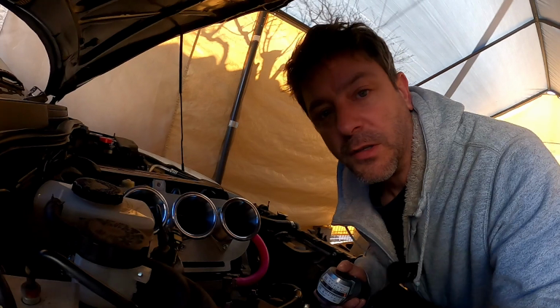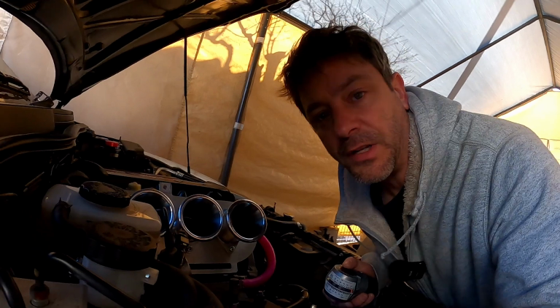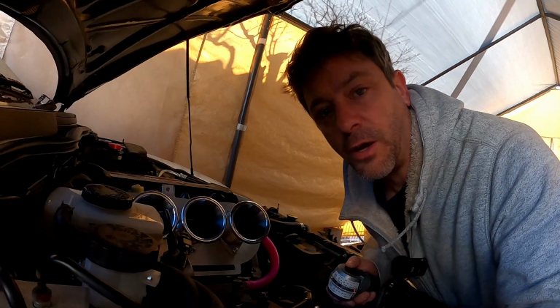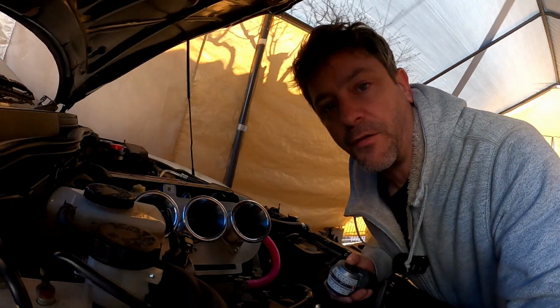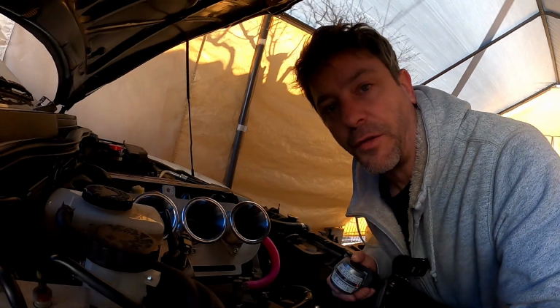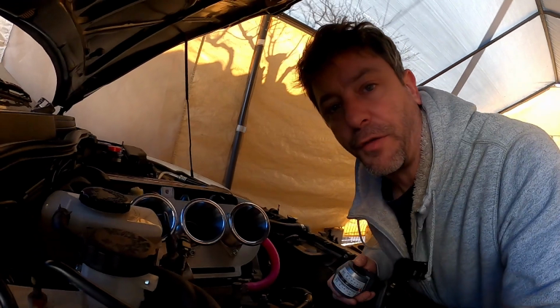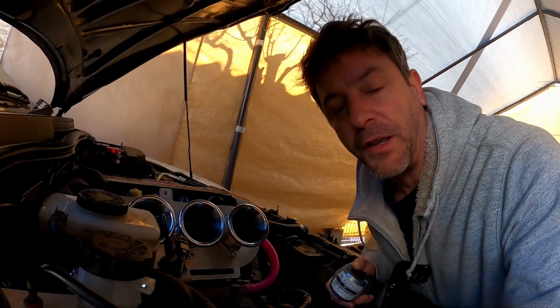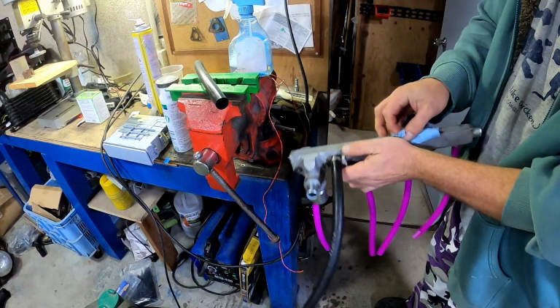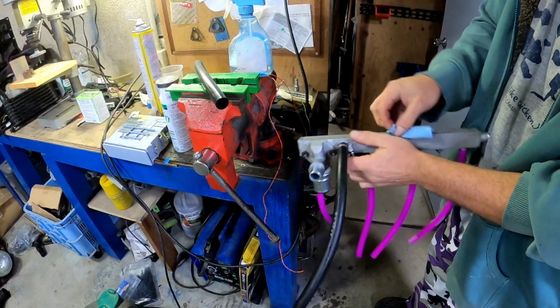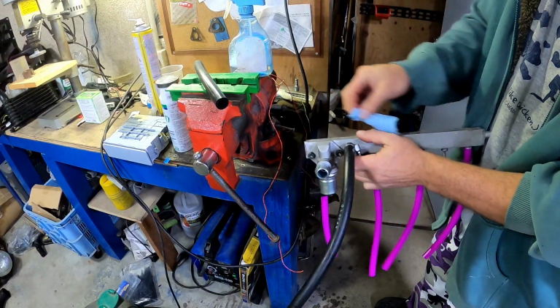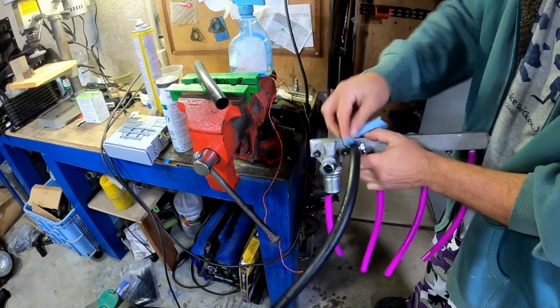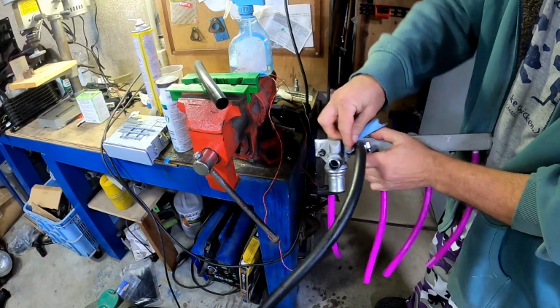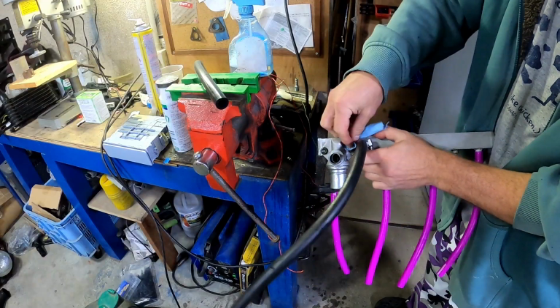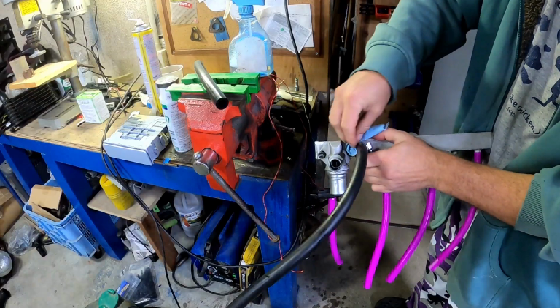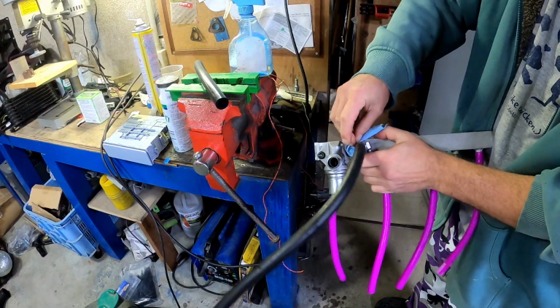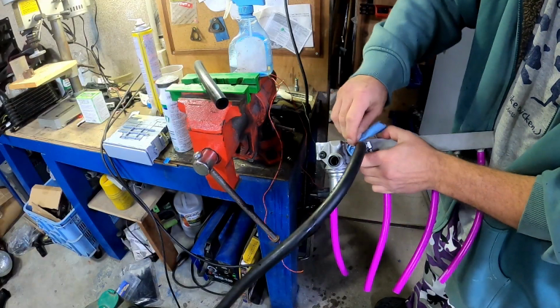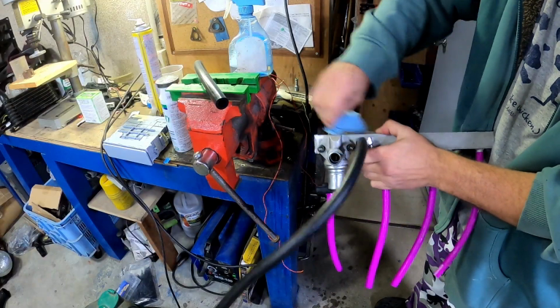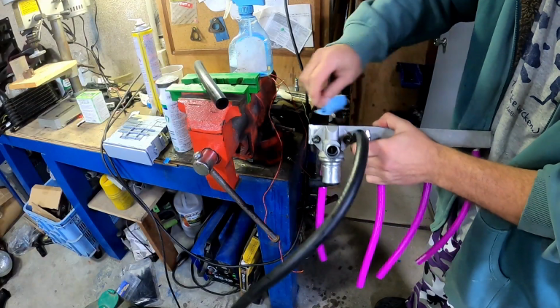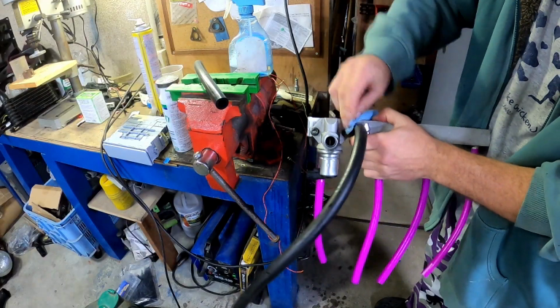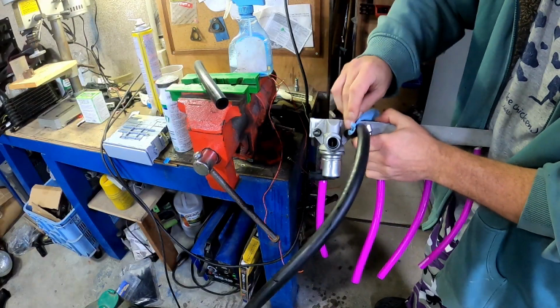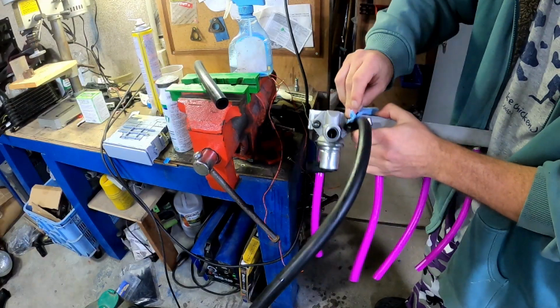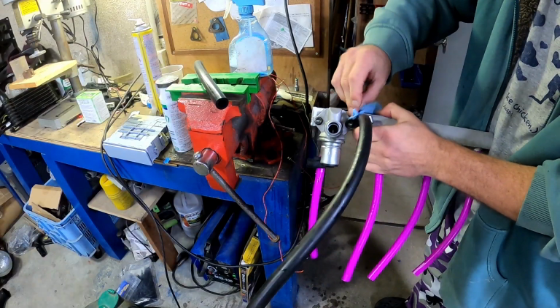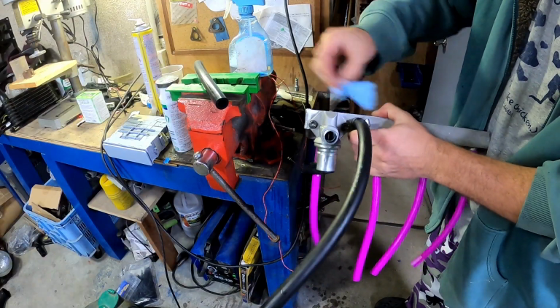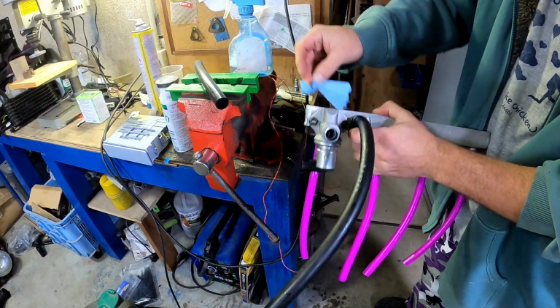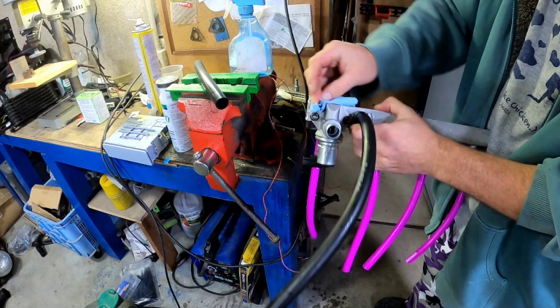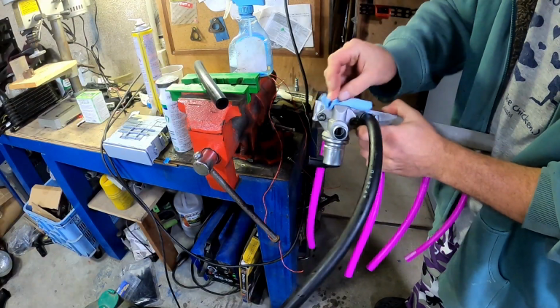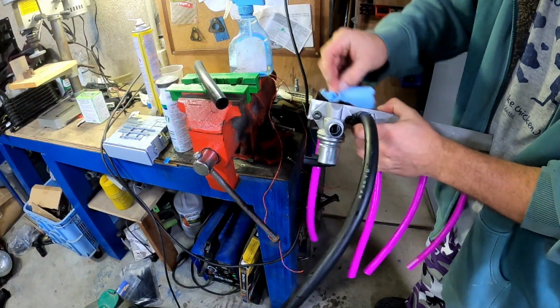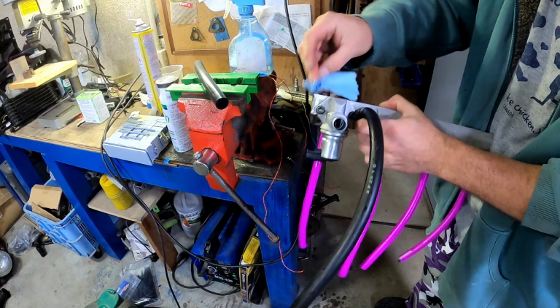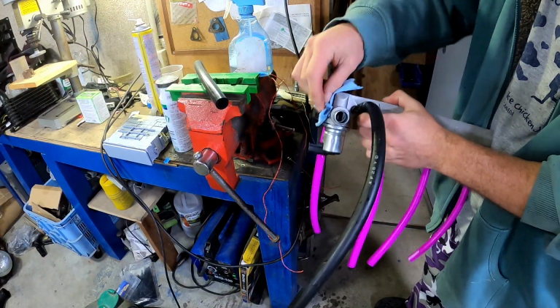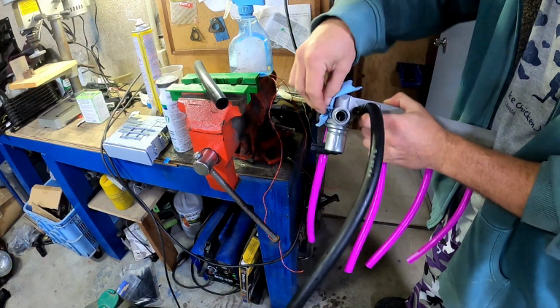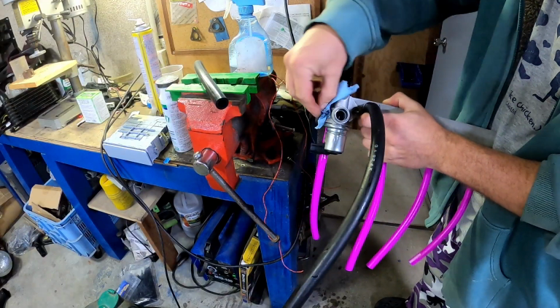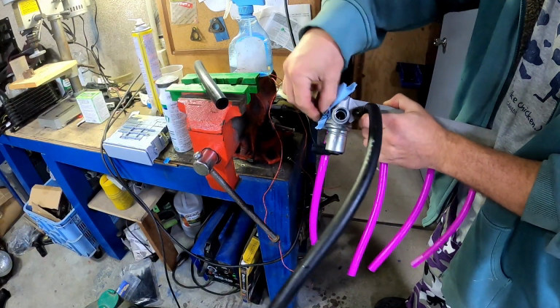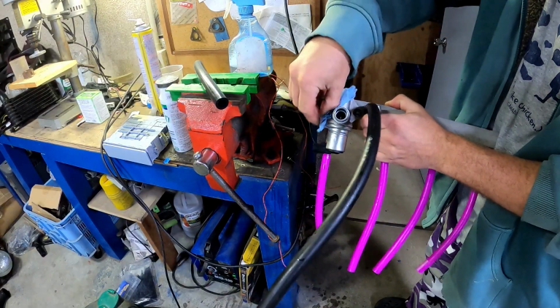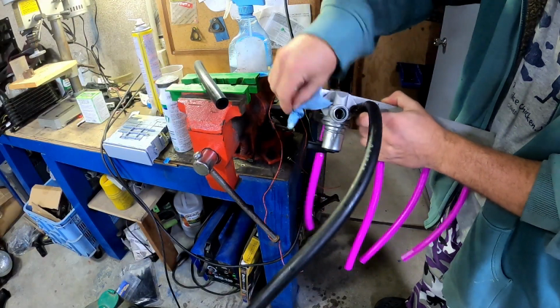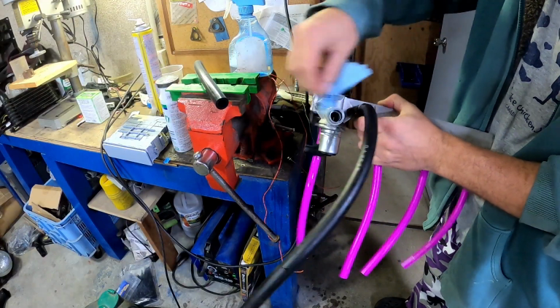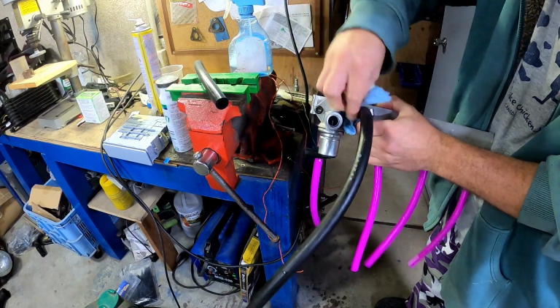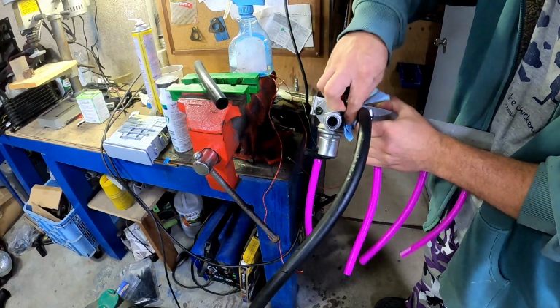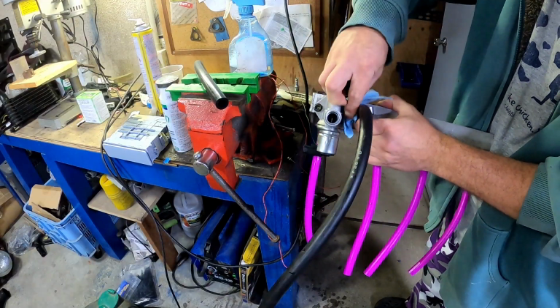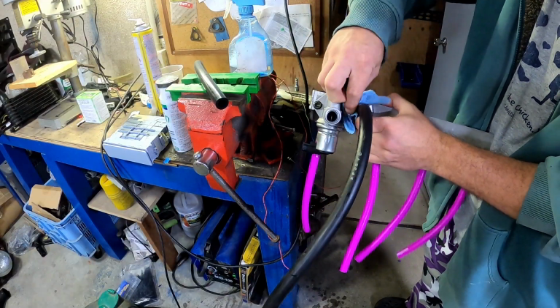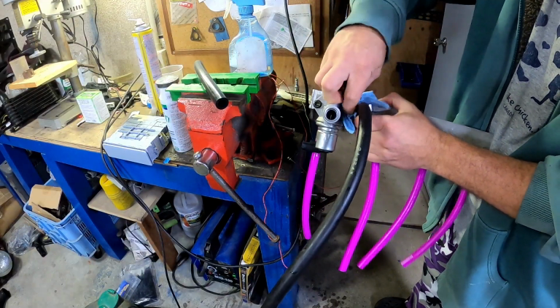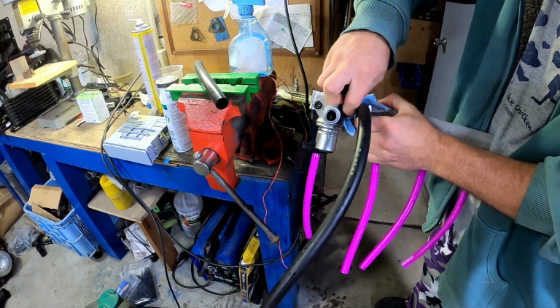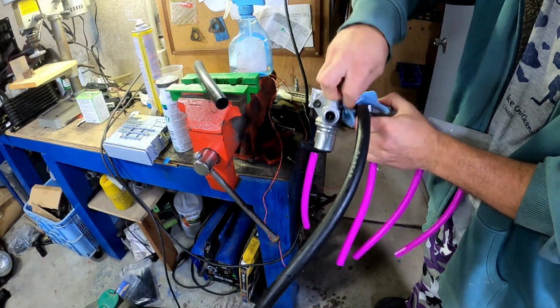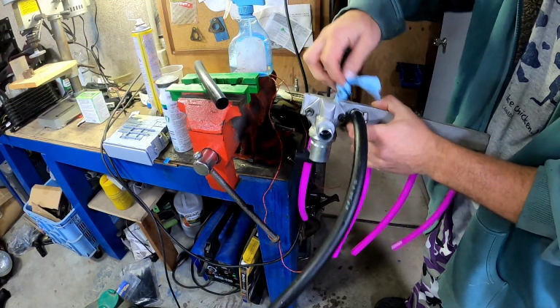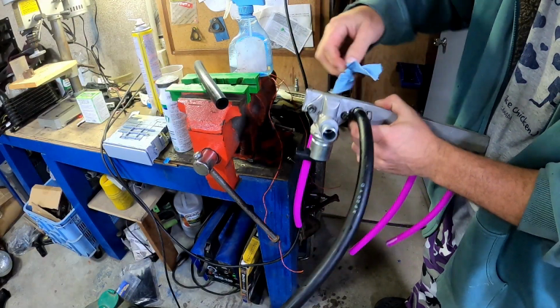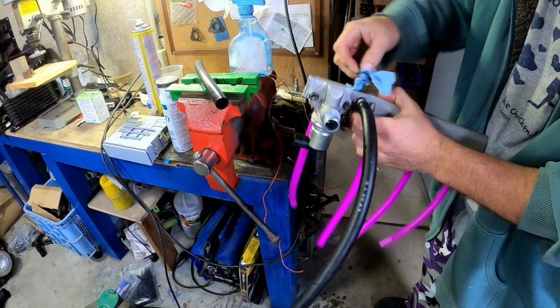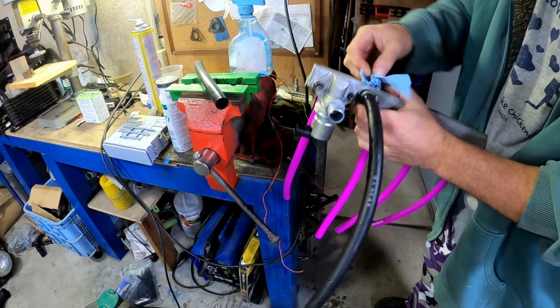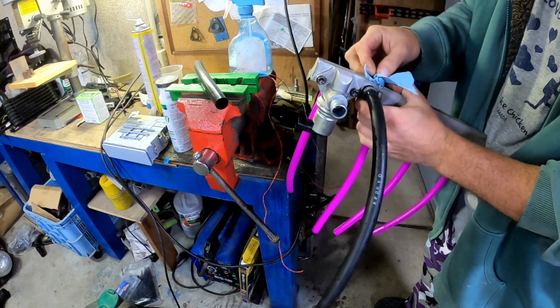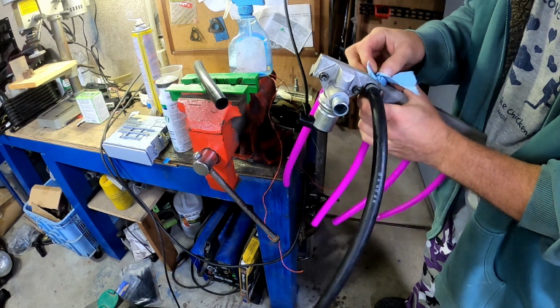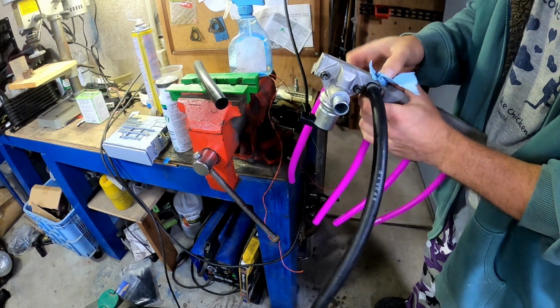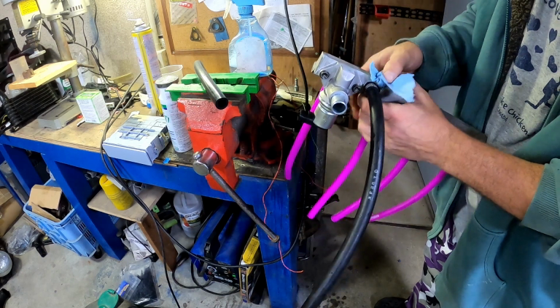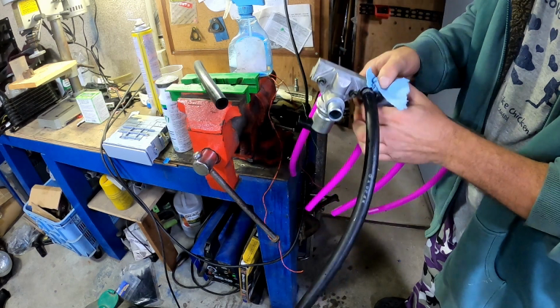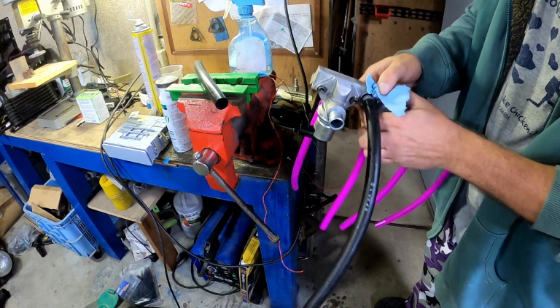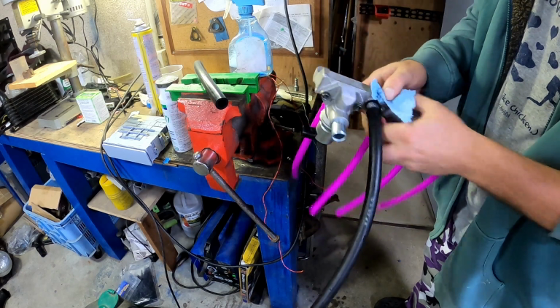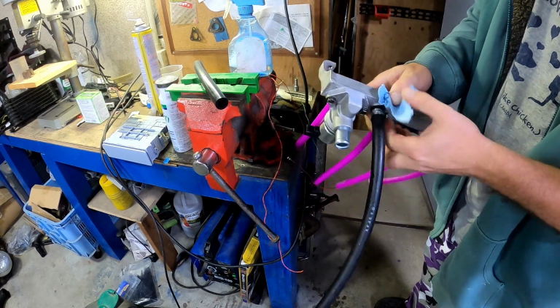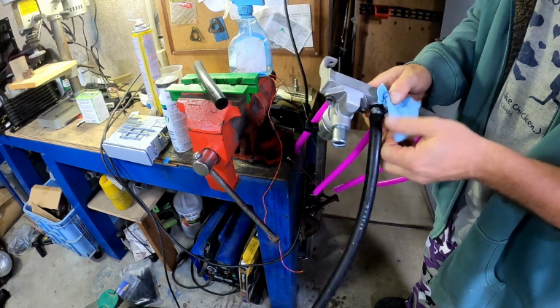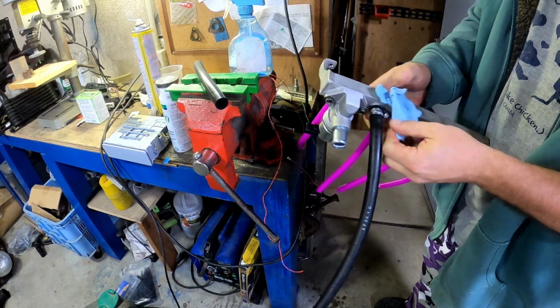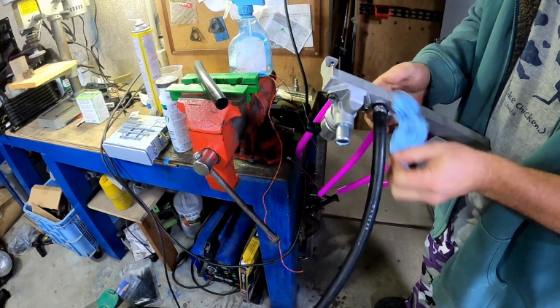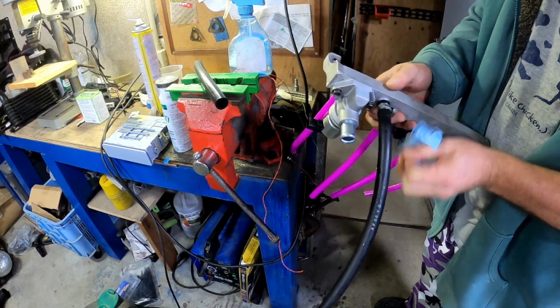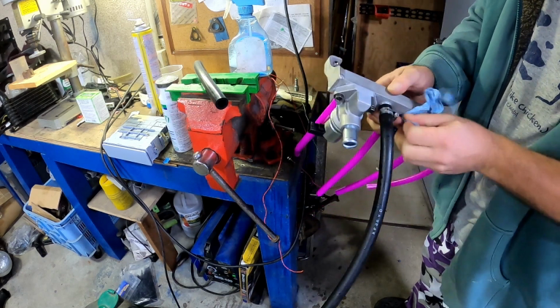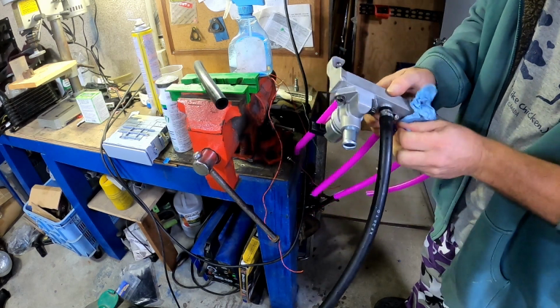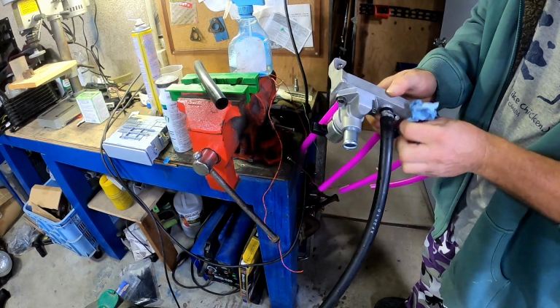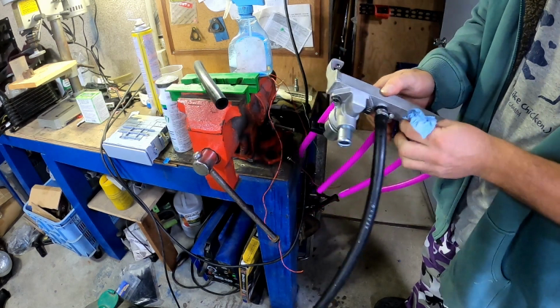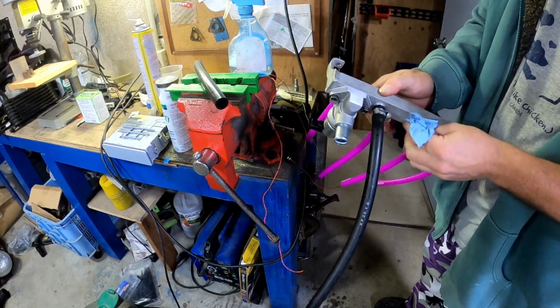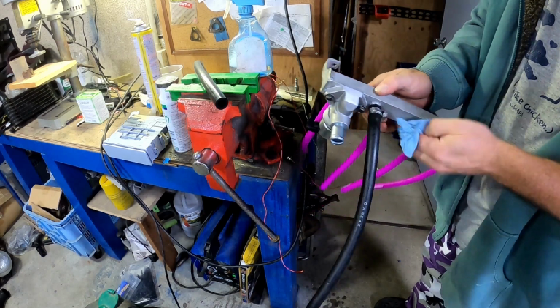Hi, I'm Dave, and this is a vacuum block from my ITB-equipped Altezza that I modified by attaching an idle speed control valve to it.